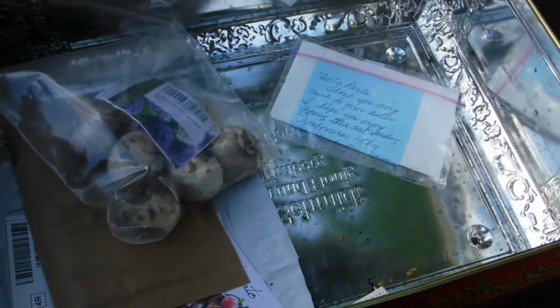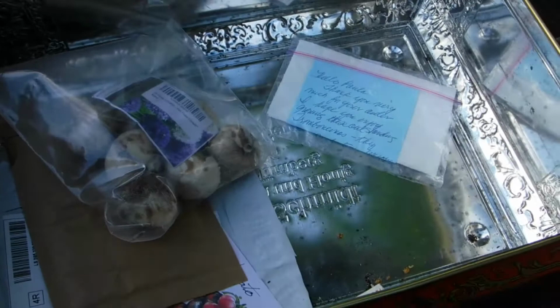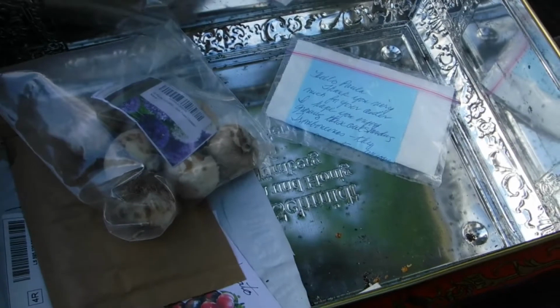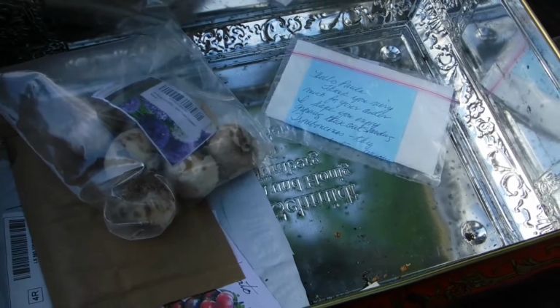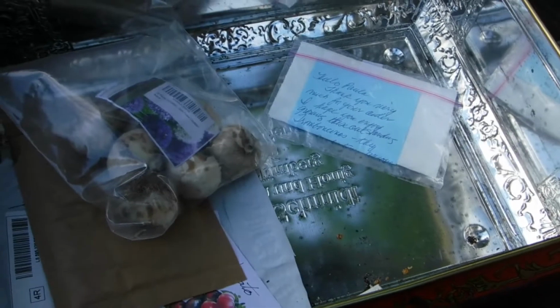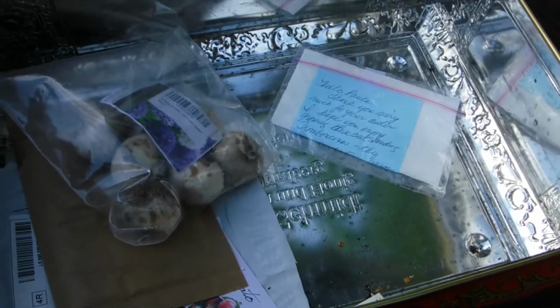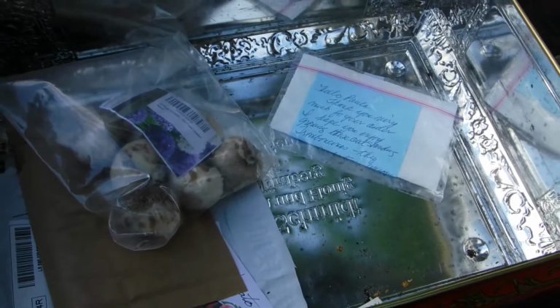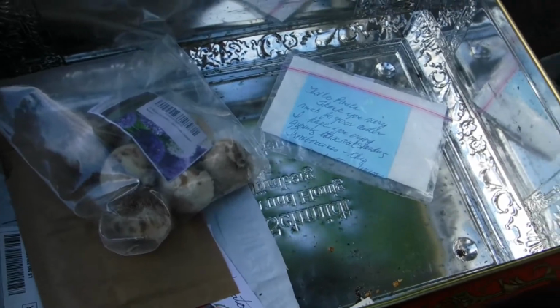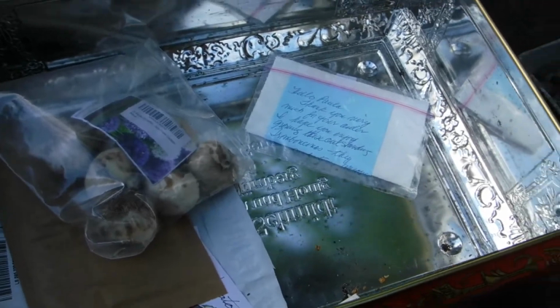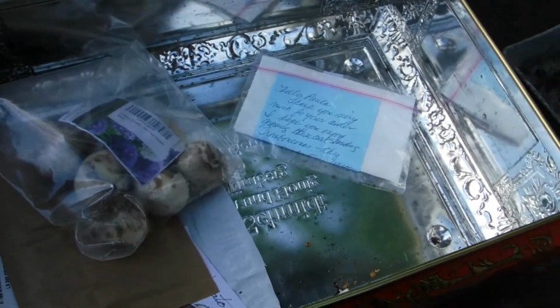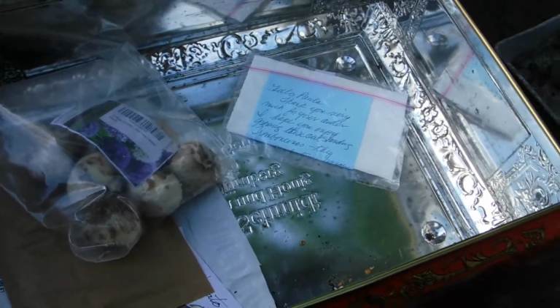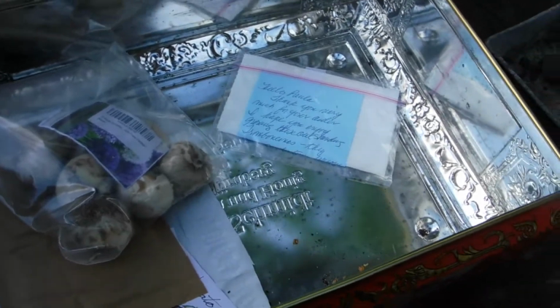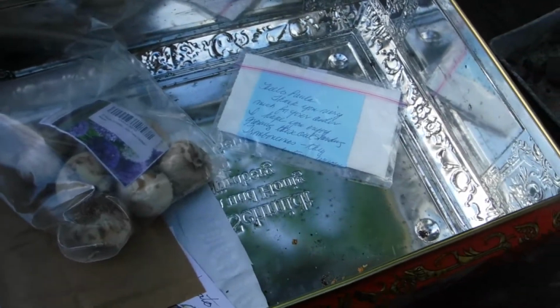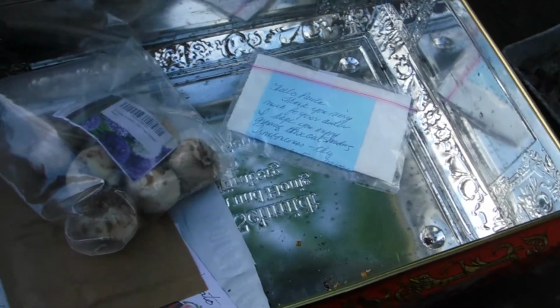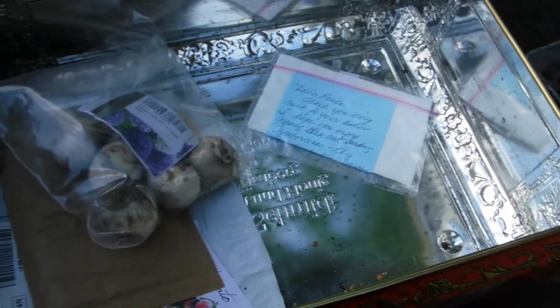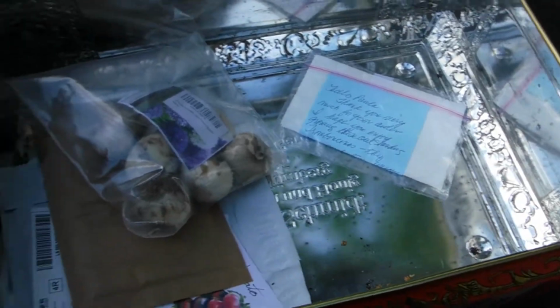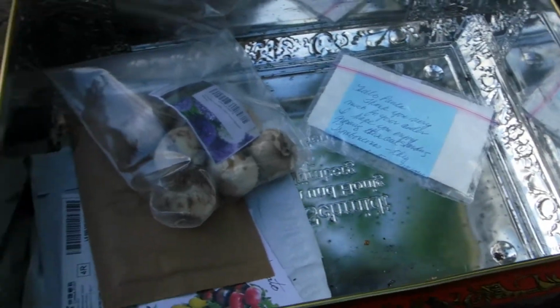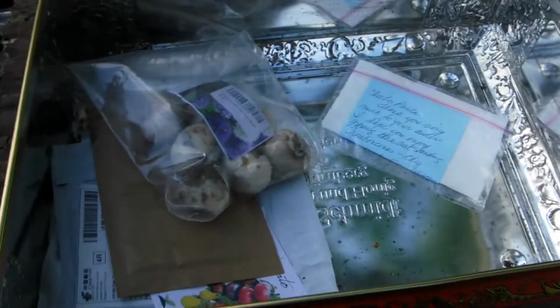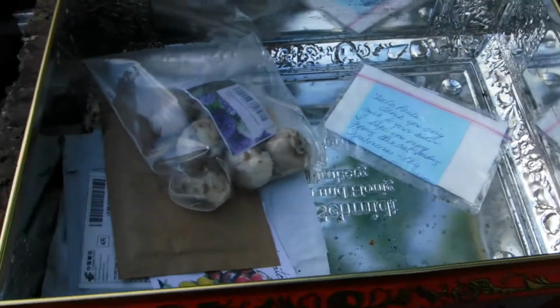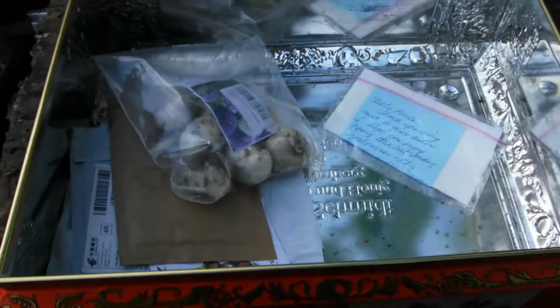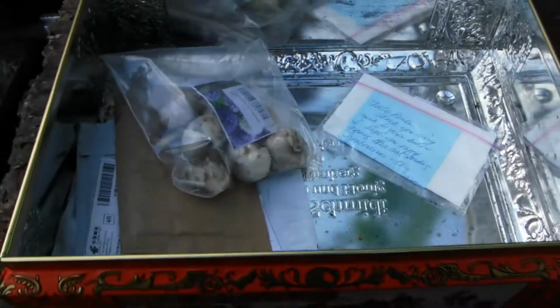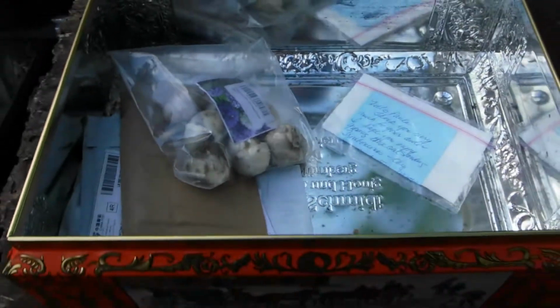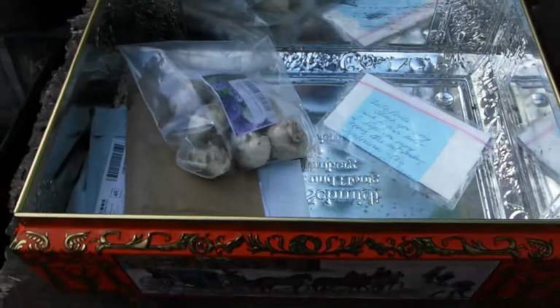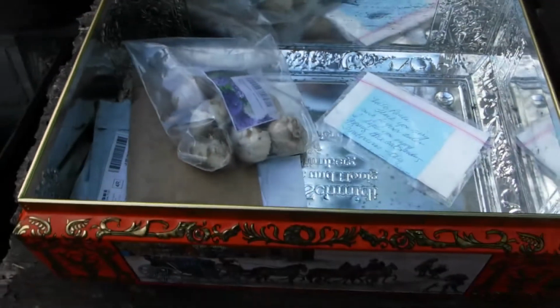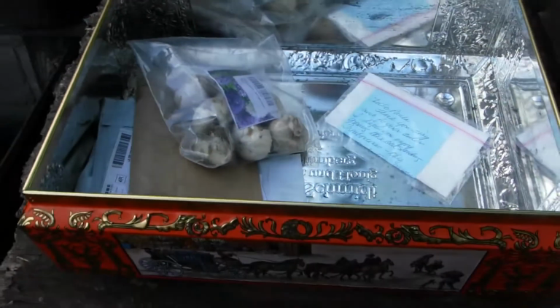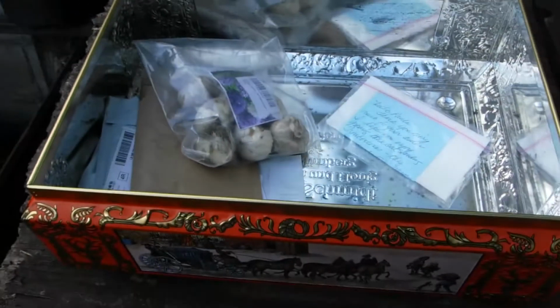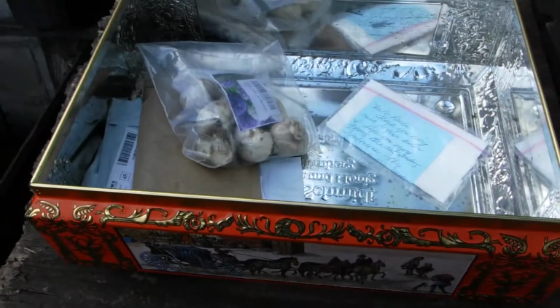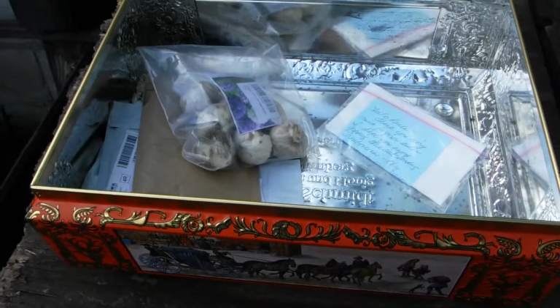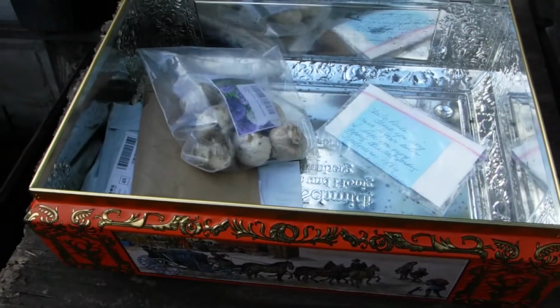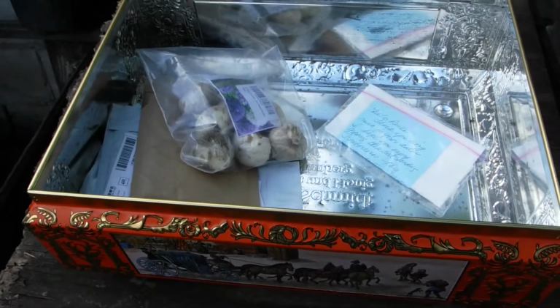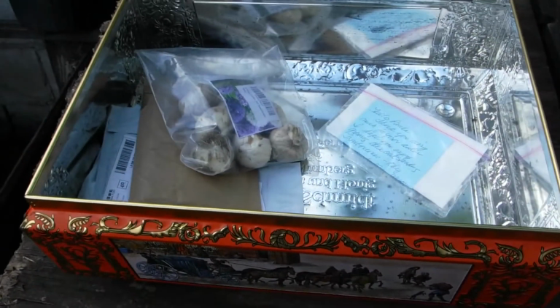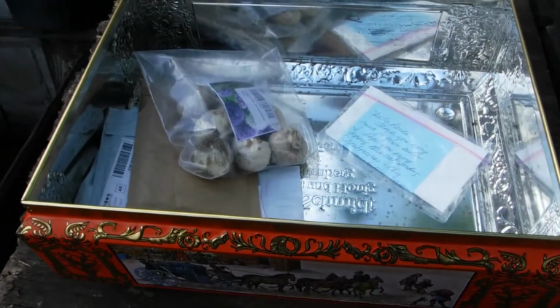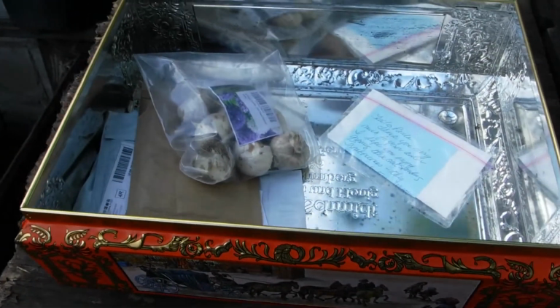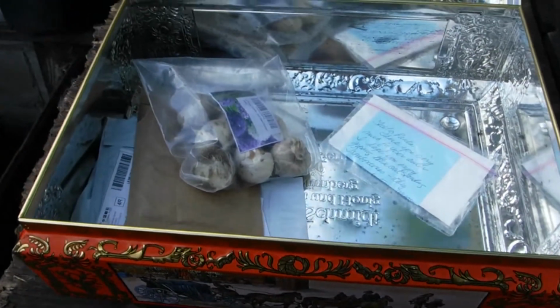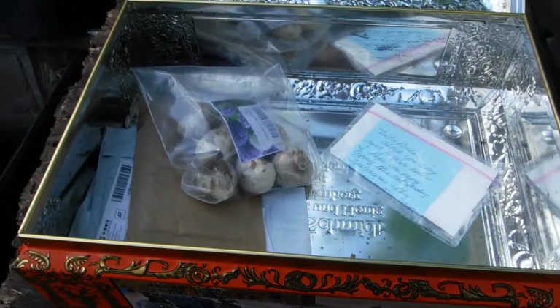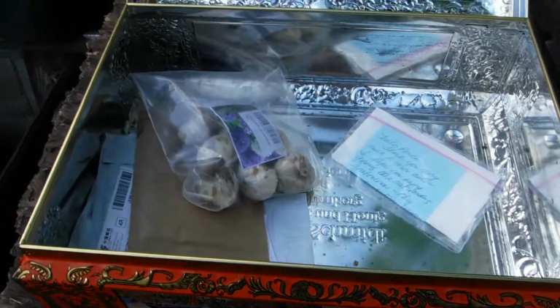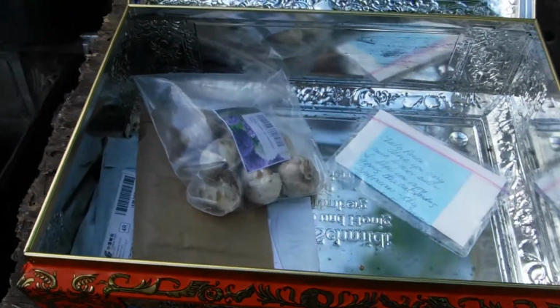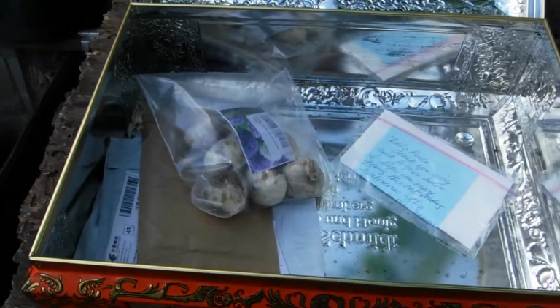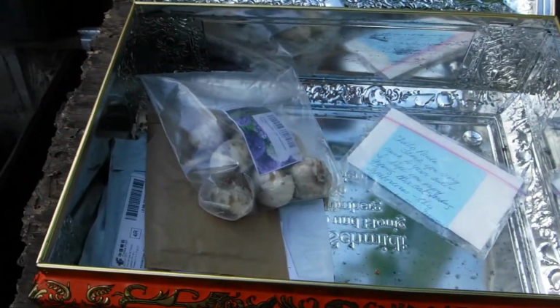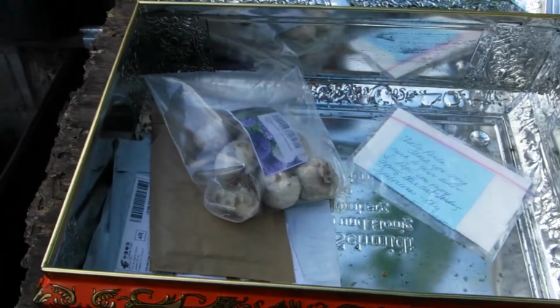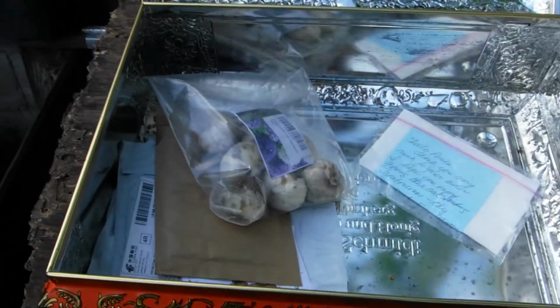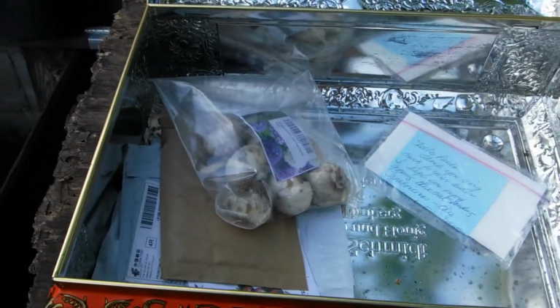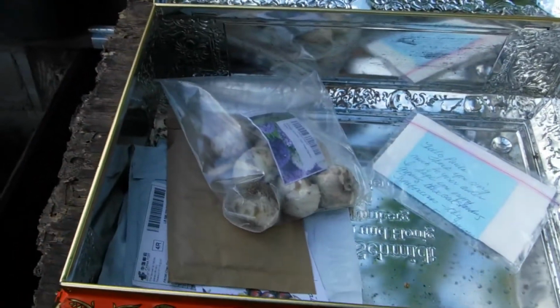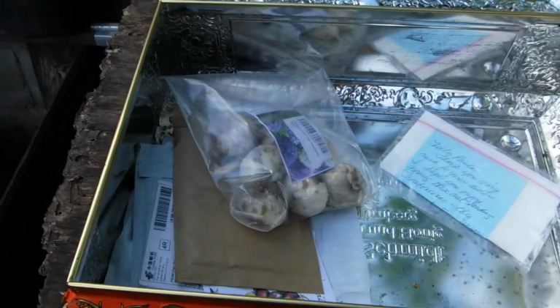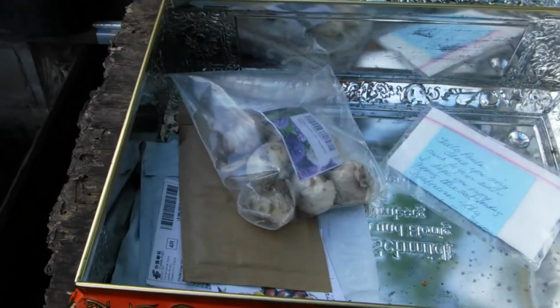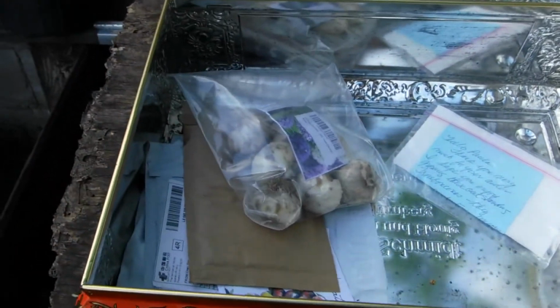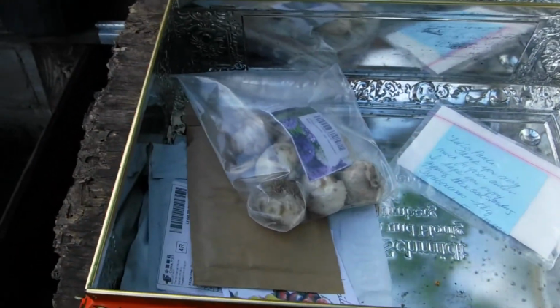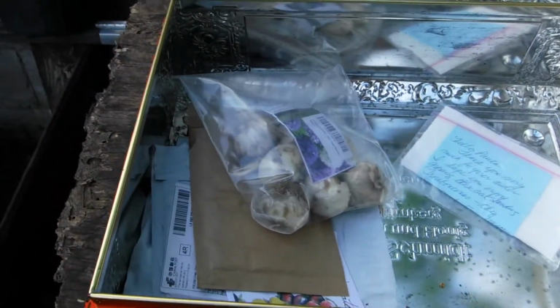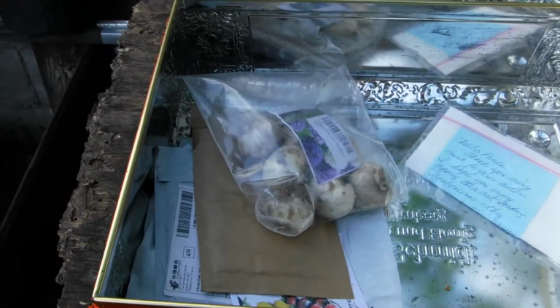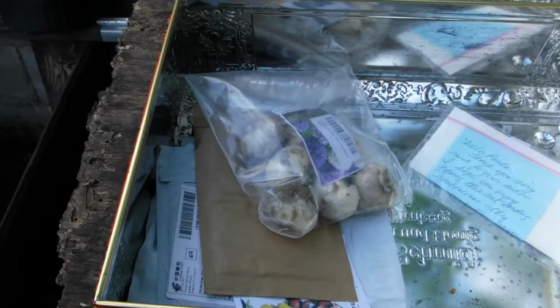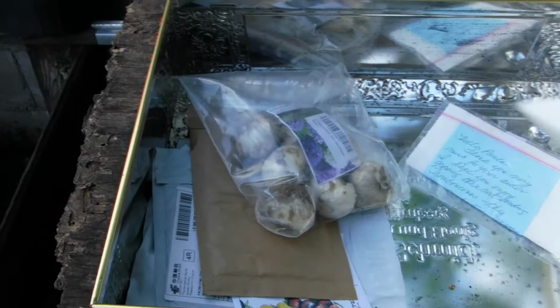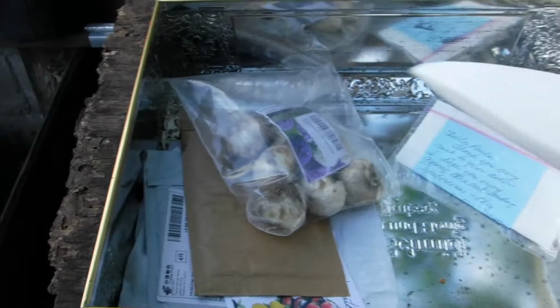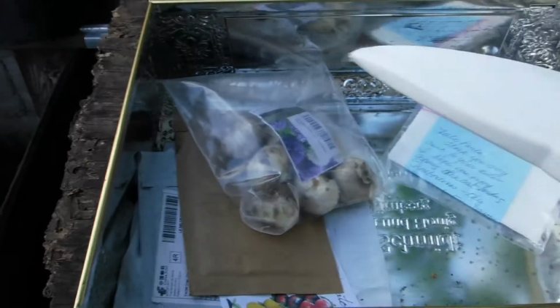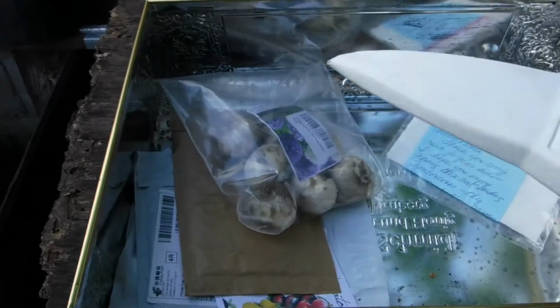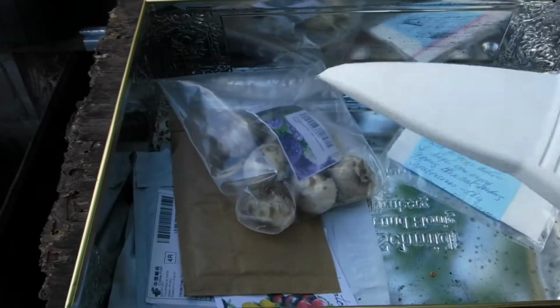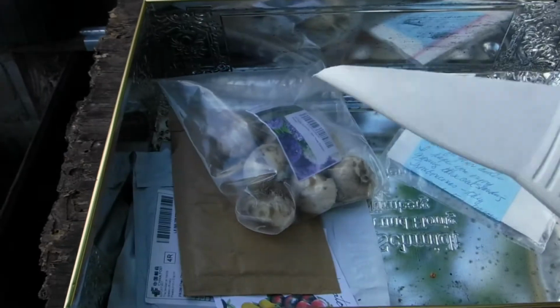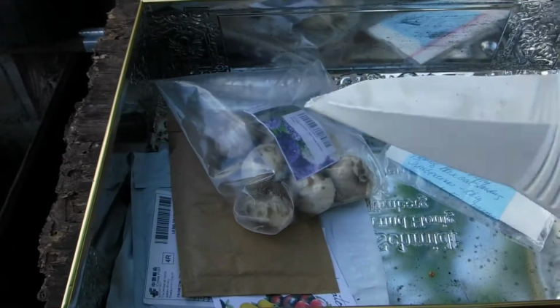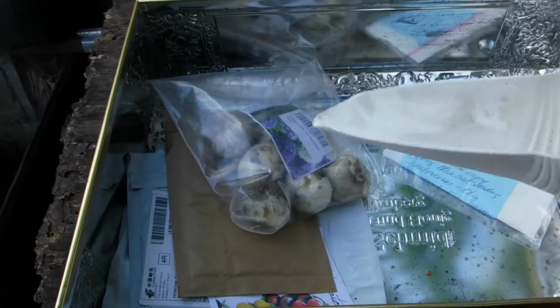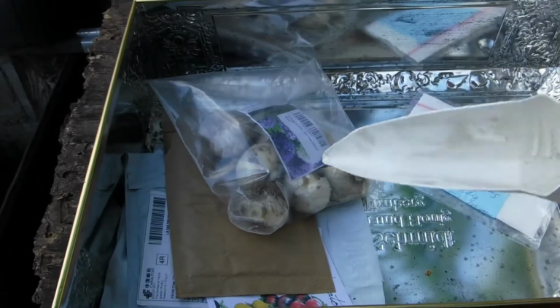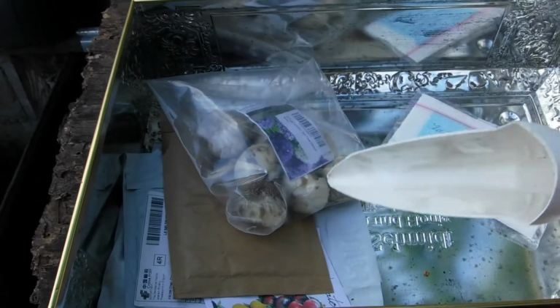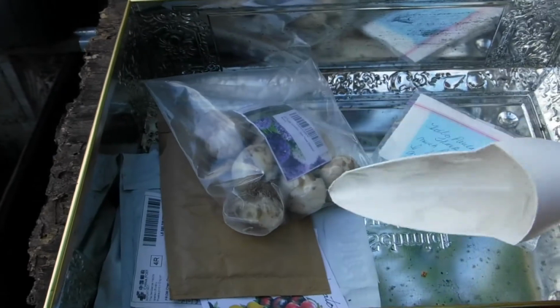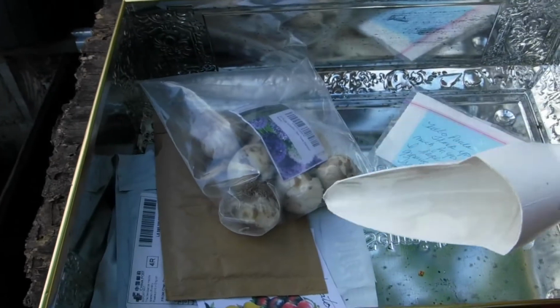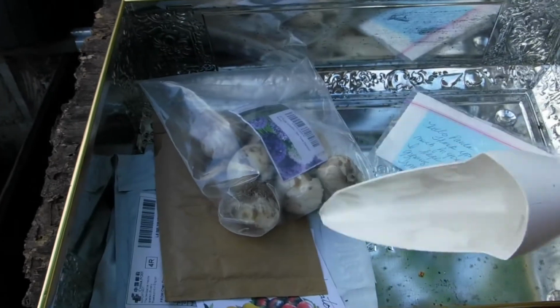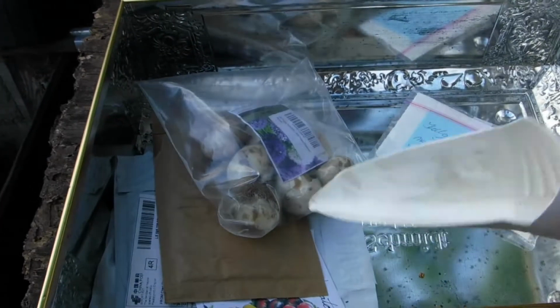Now, today's root crop planting time. And I got my little planter.